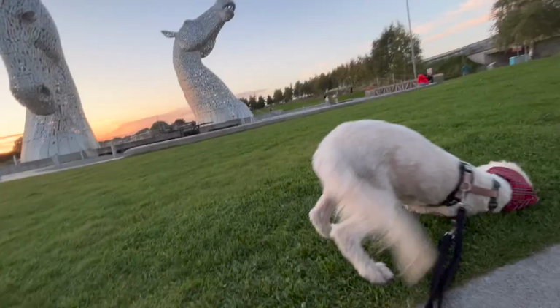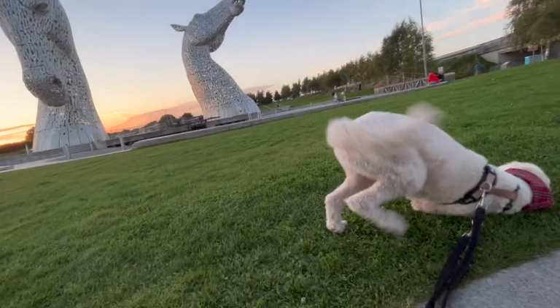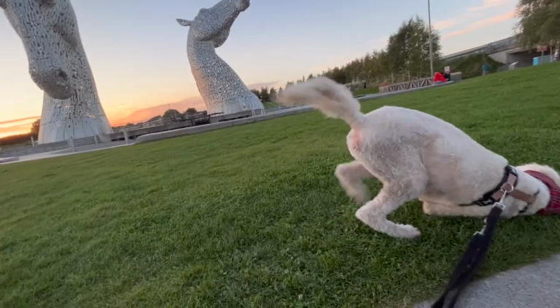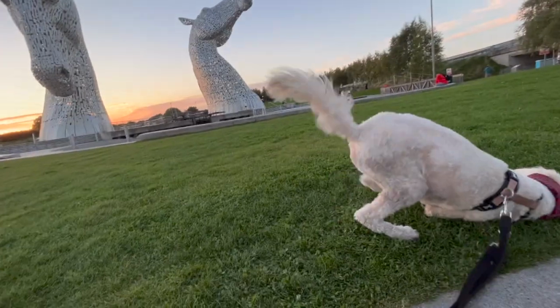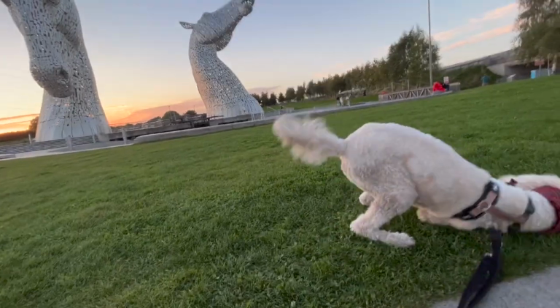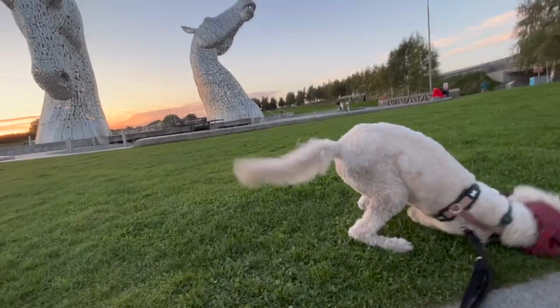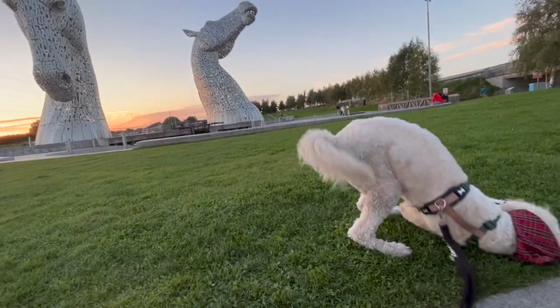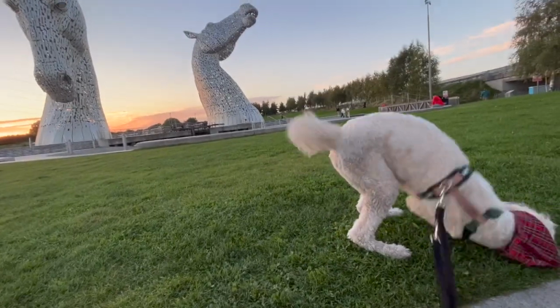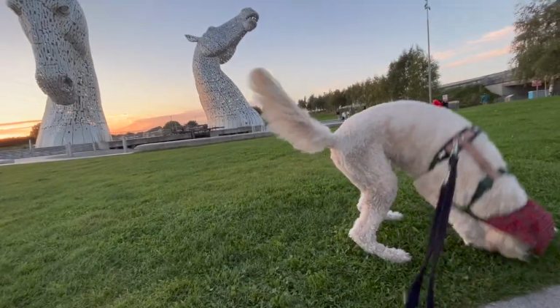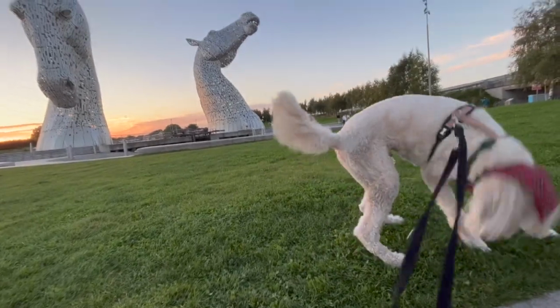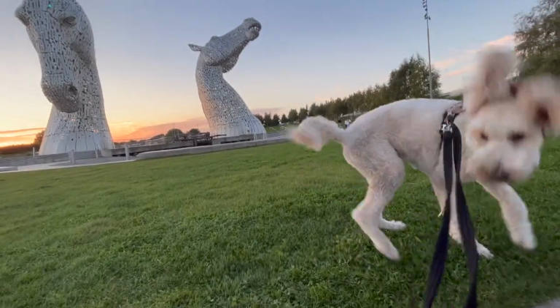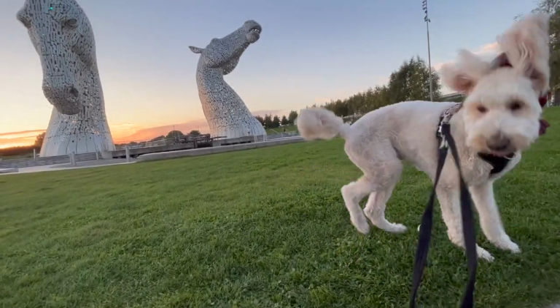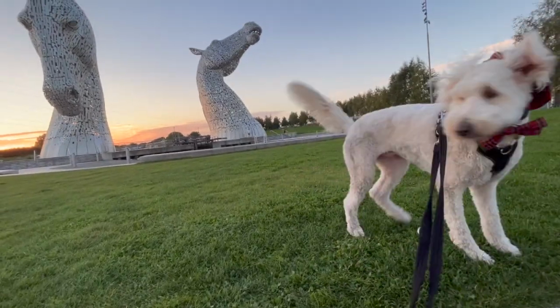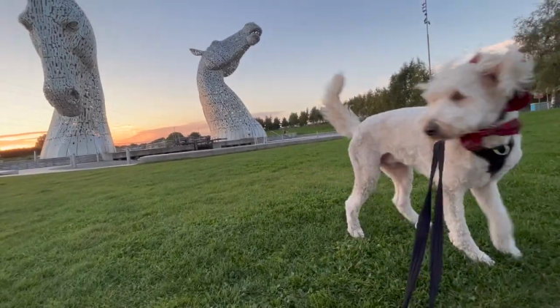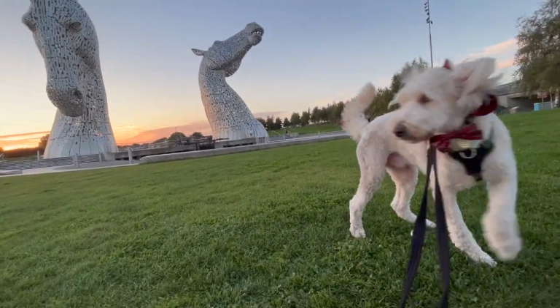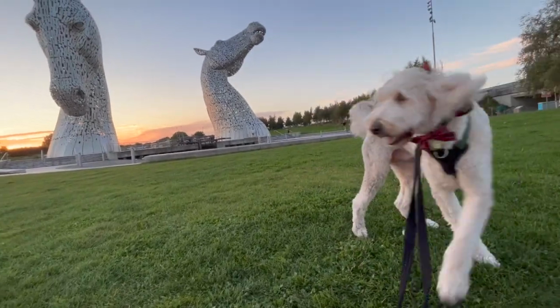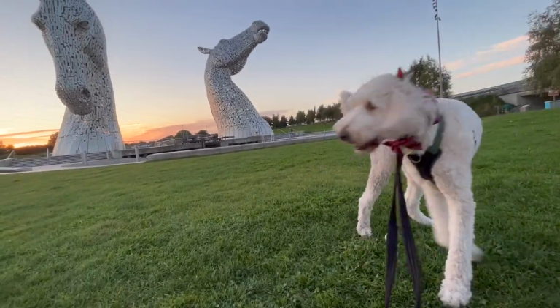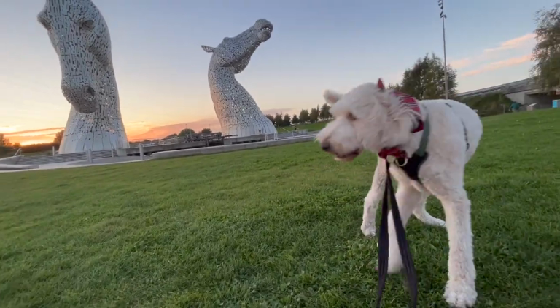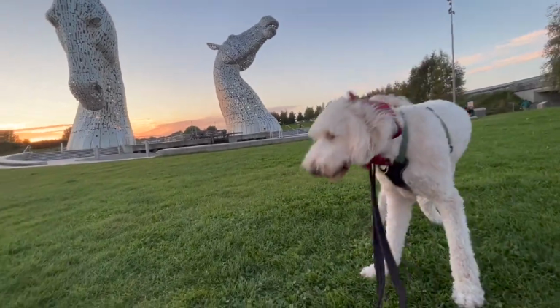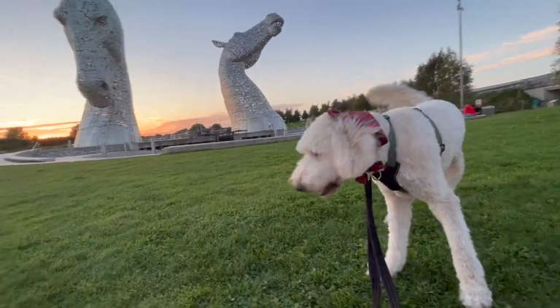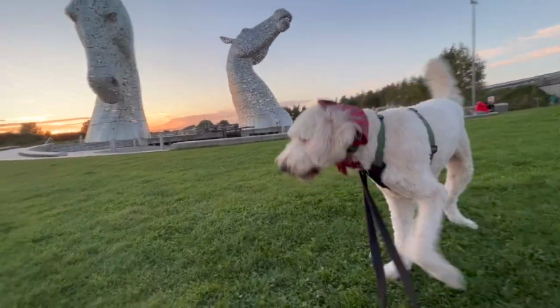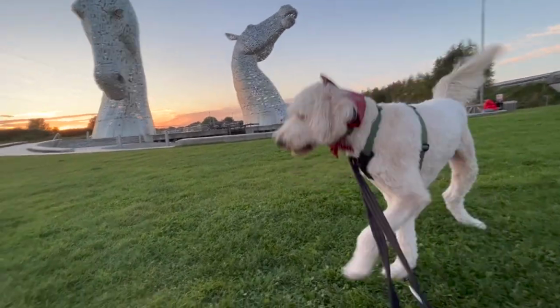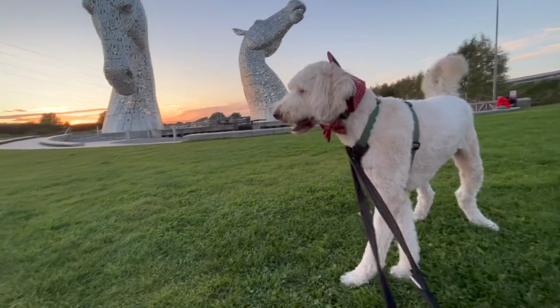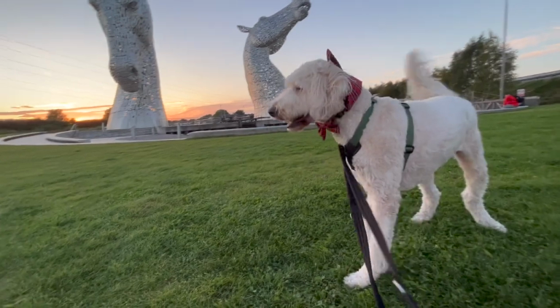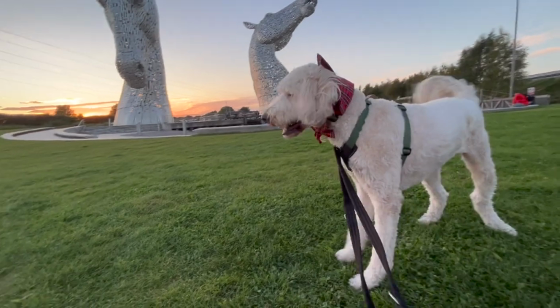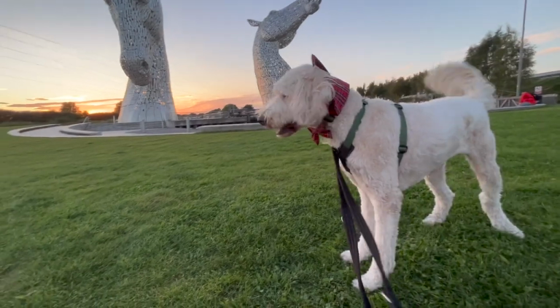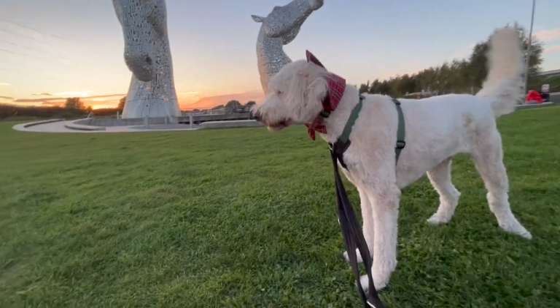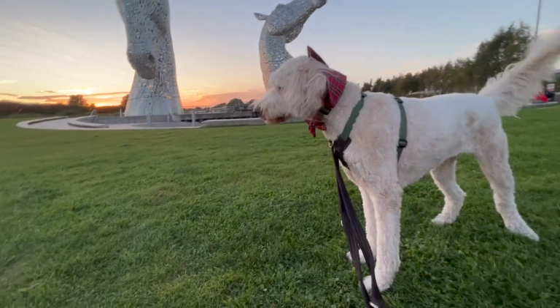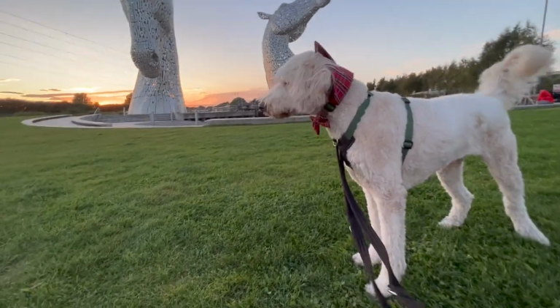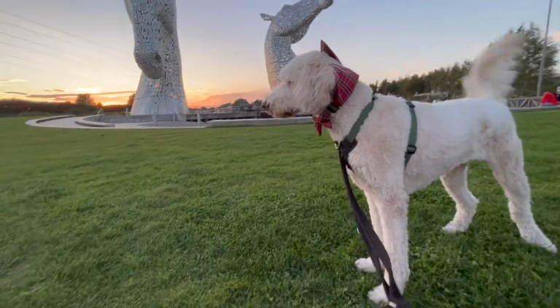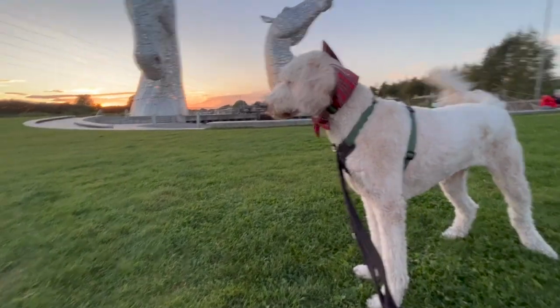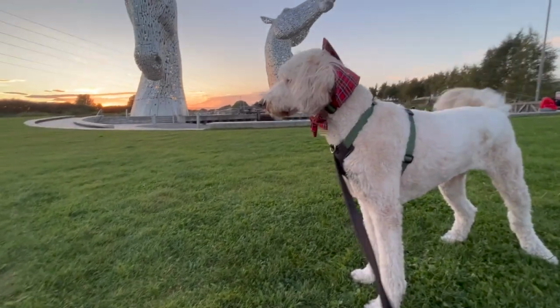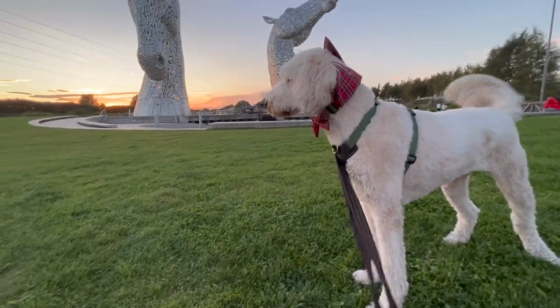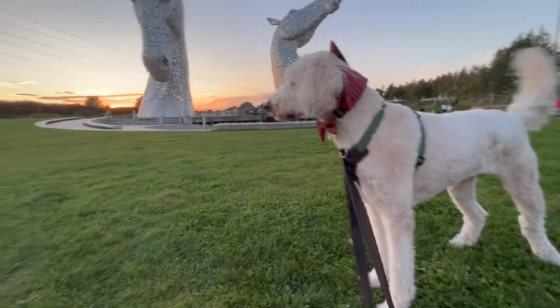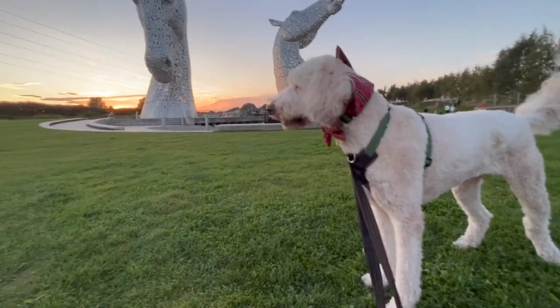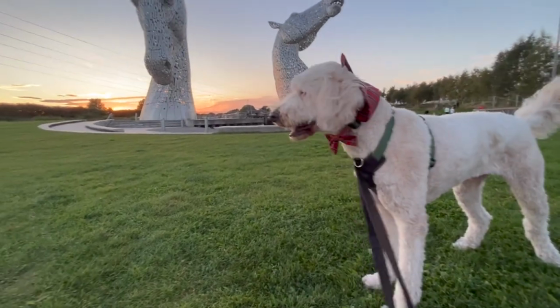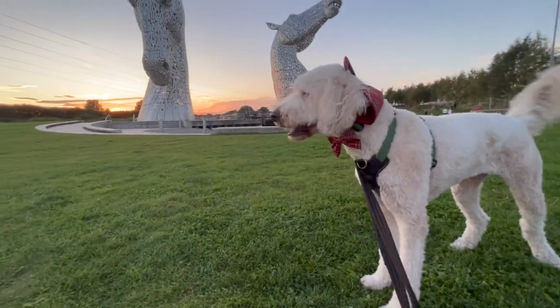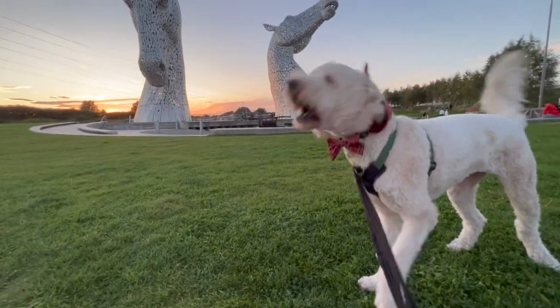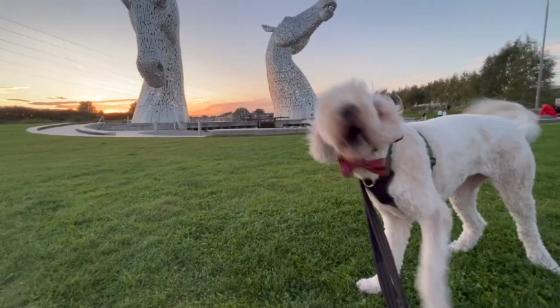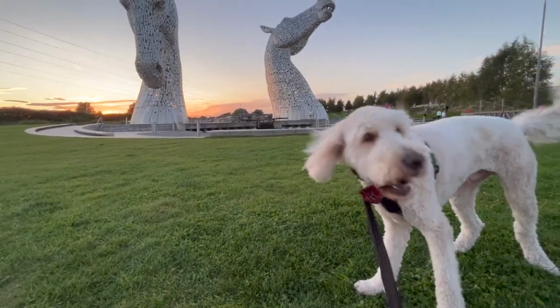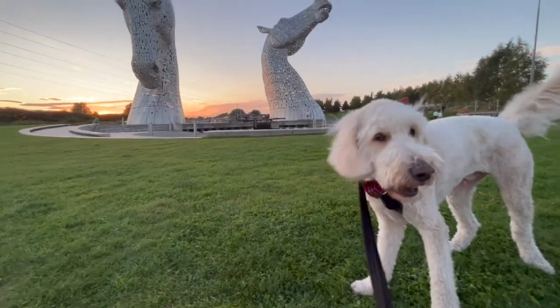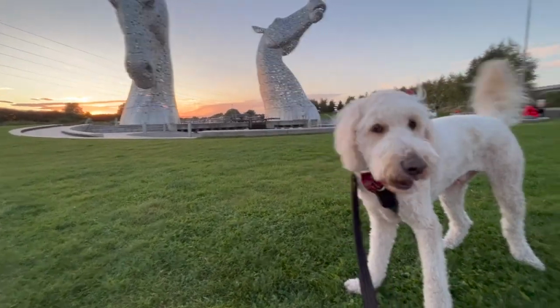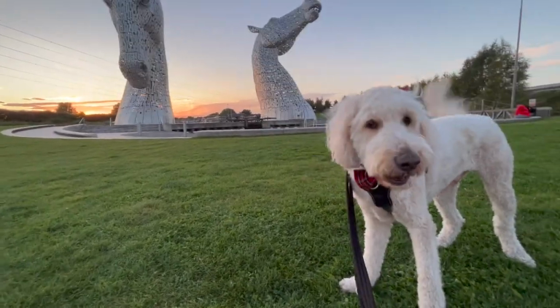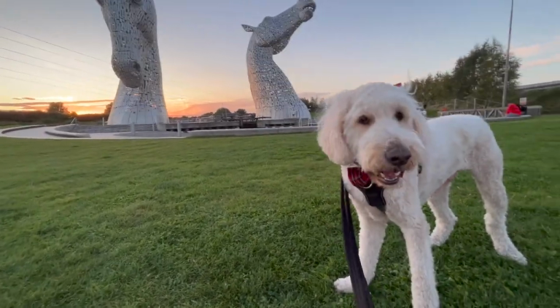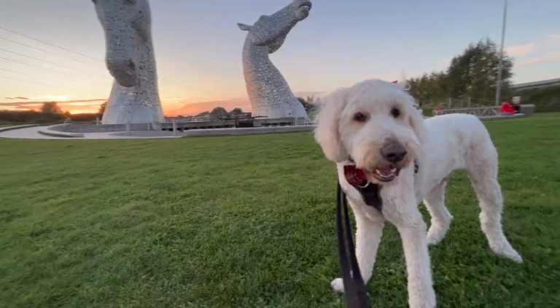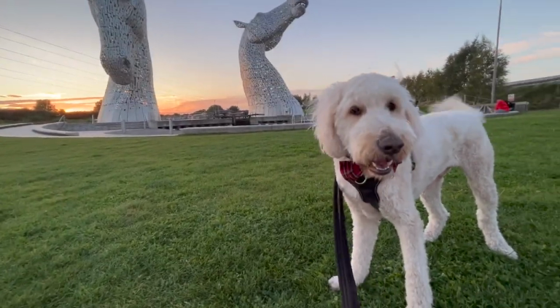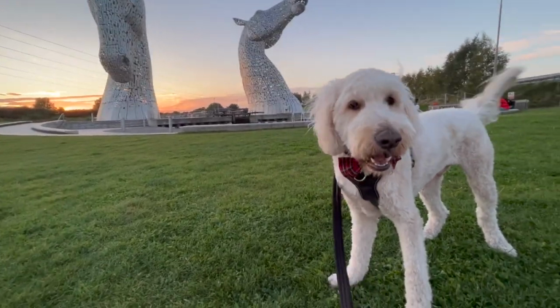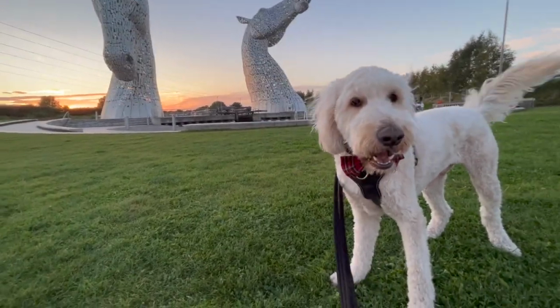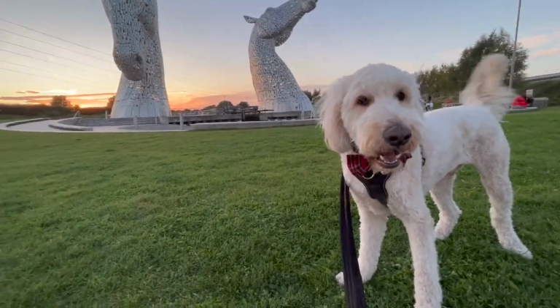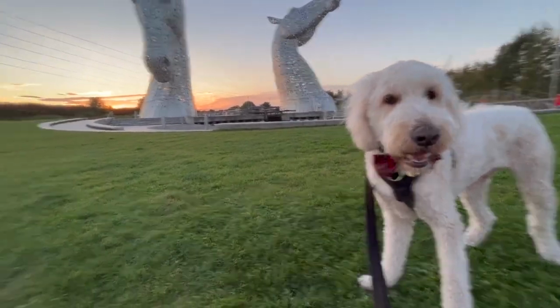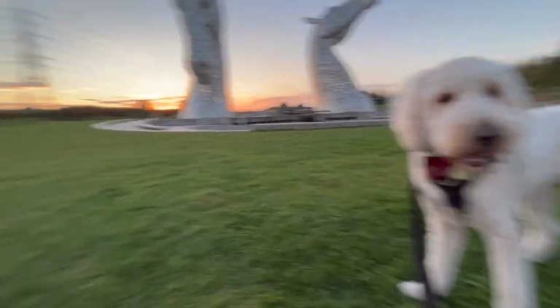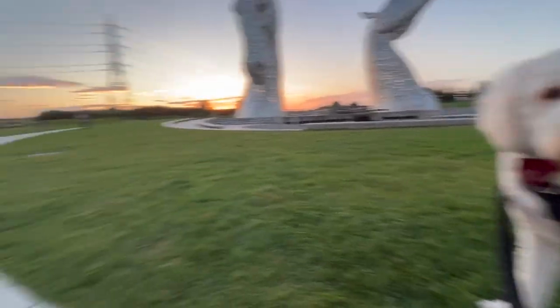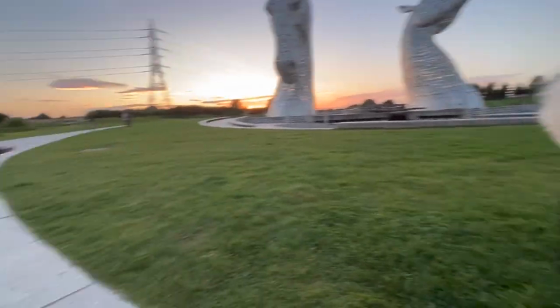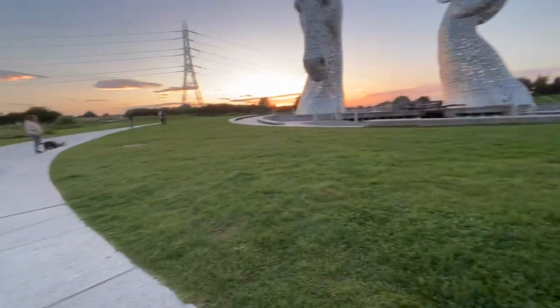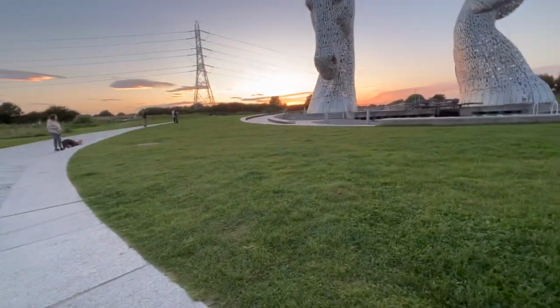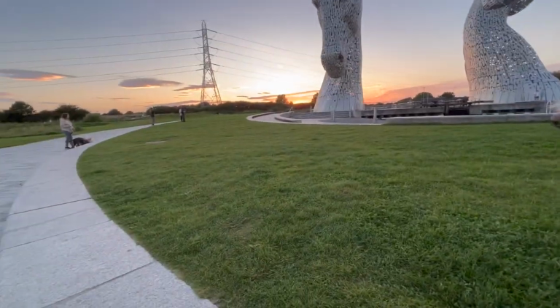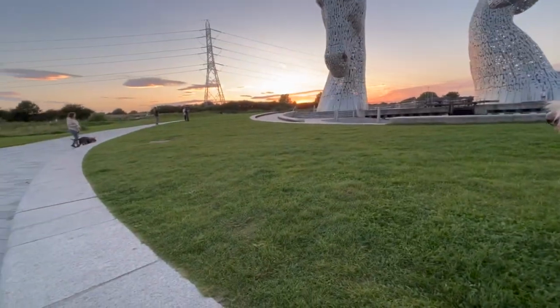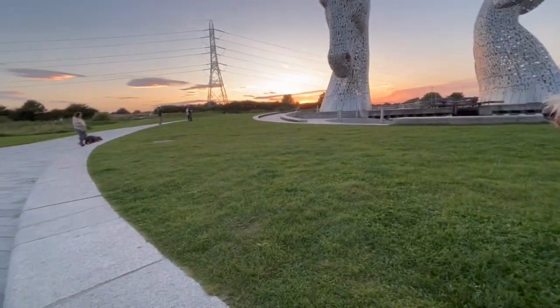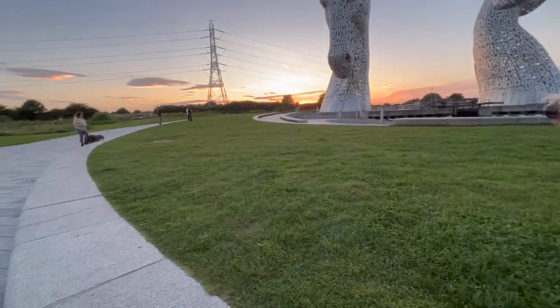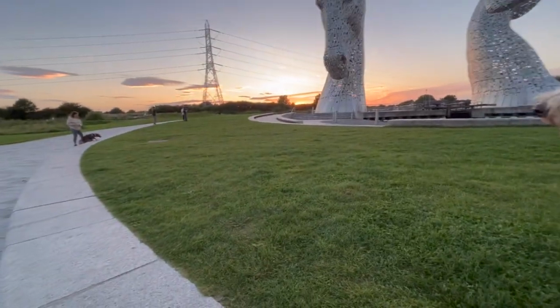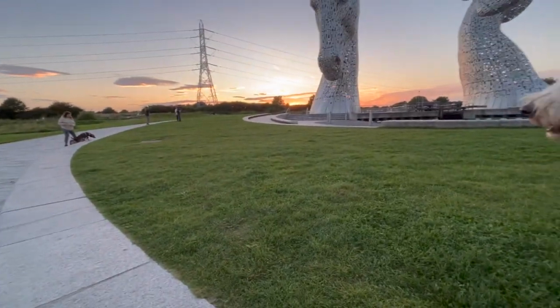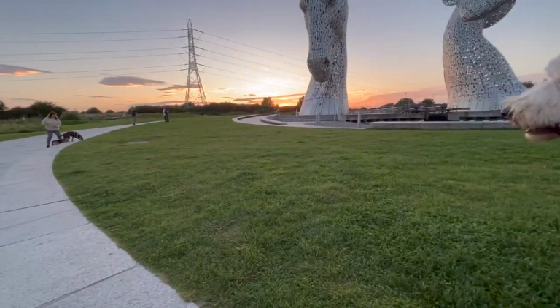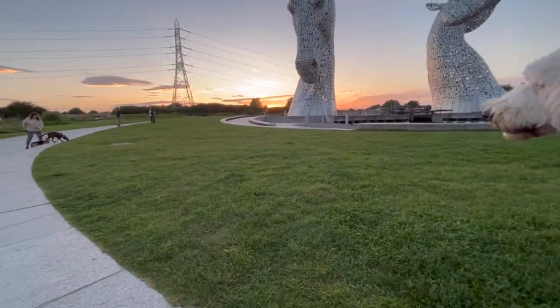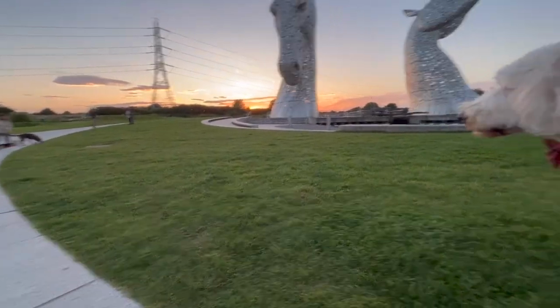Wow, are you having fun at the Kelpies, Max? Look — they're starting to go green, see the green! Oh, did you see a dog? Do you want to go back?